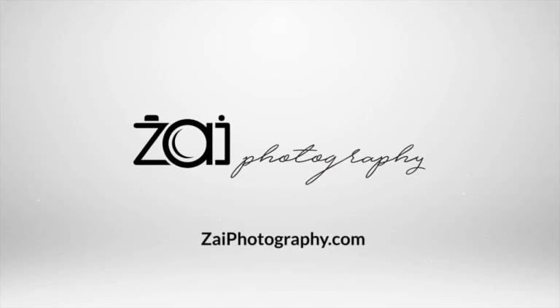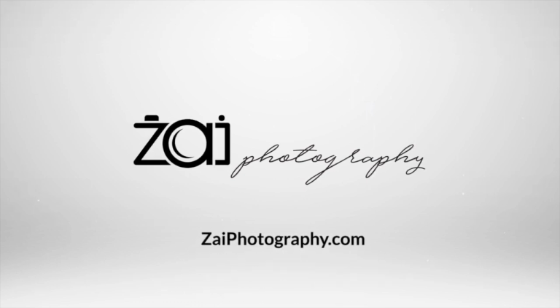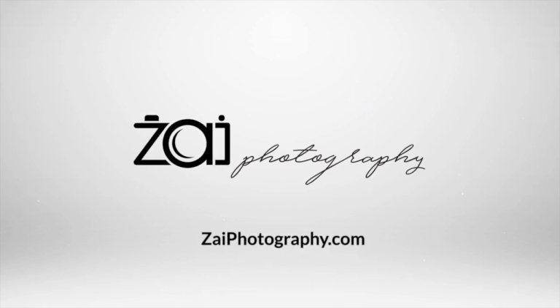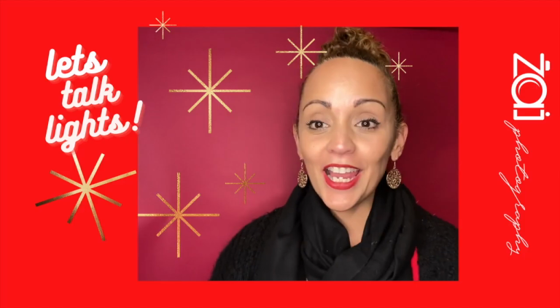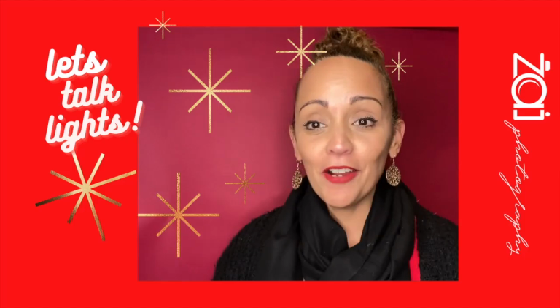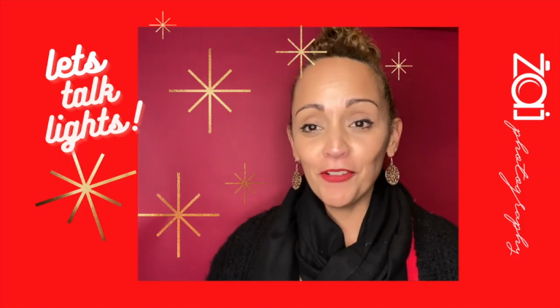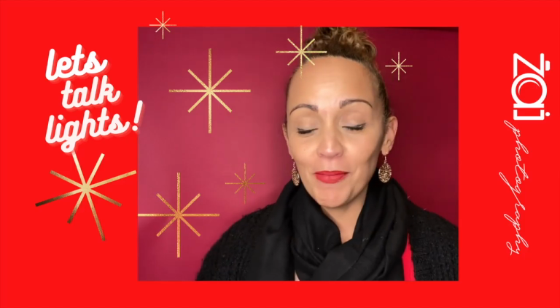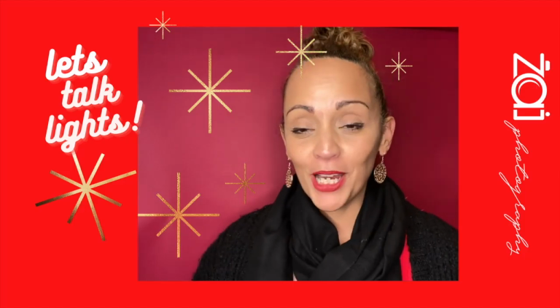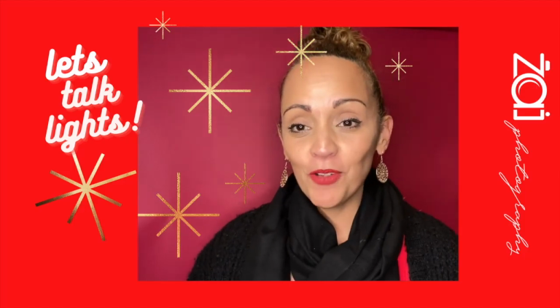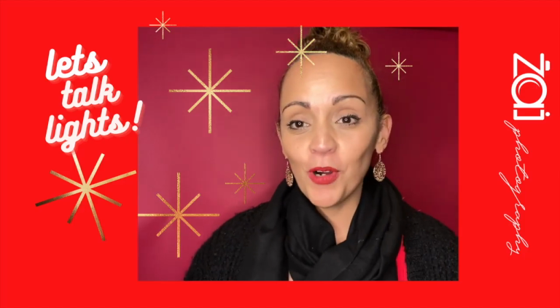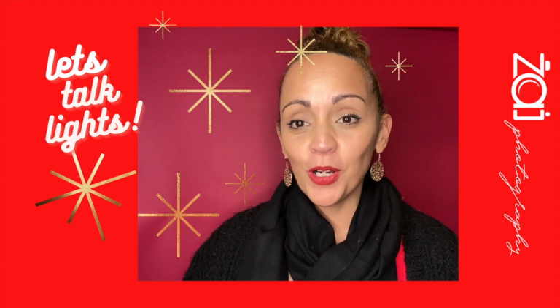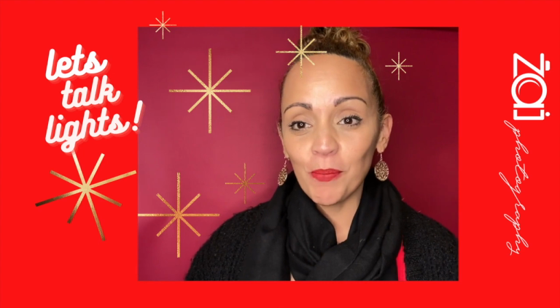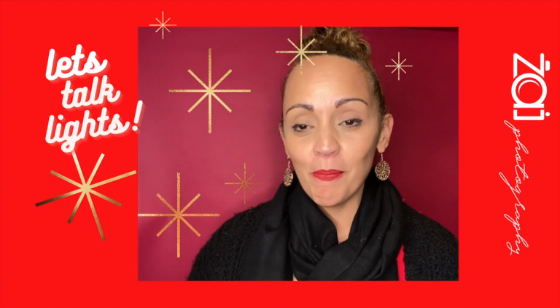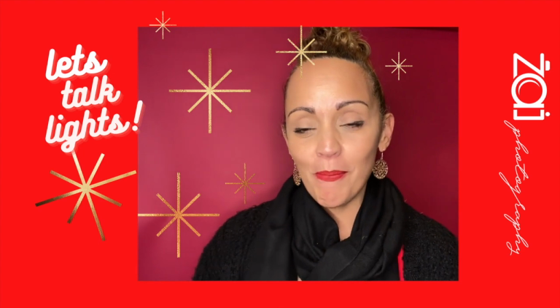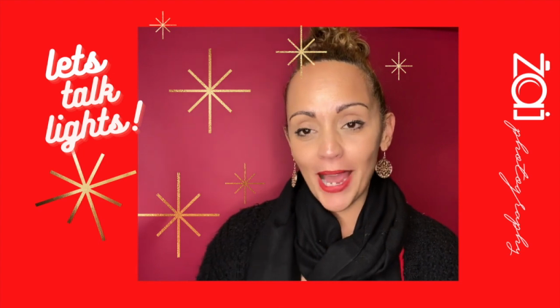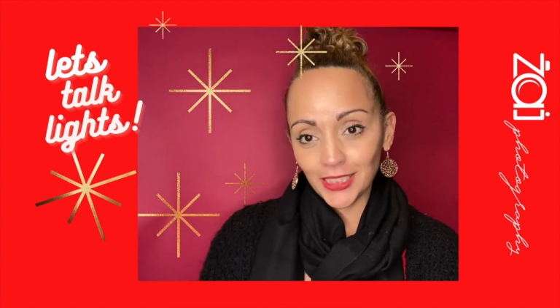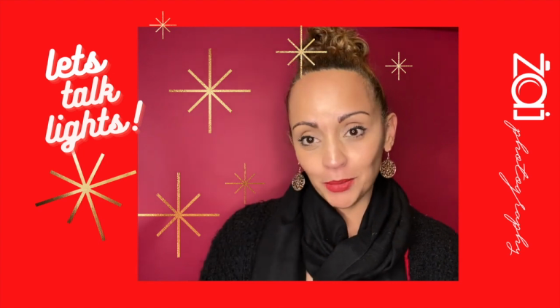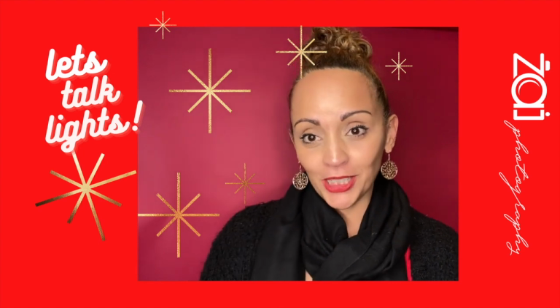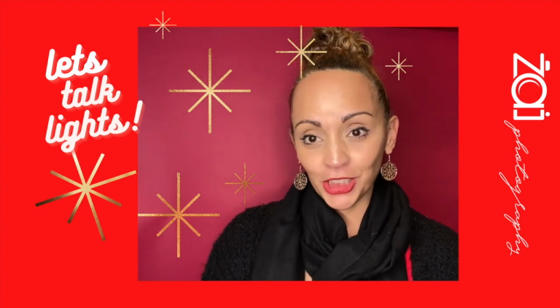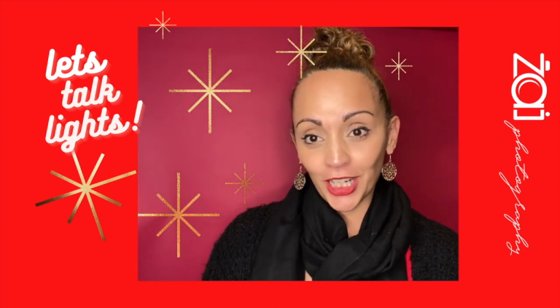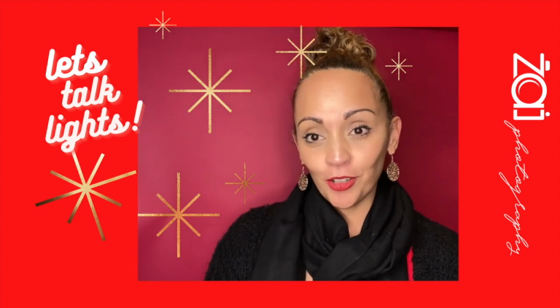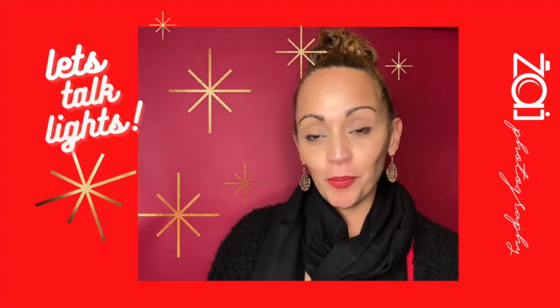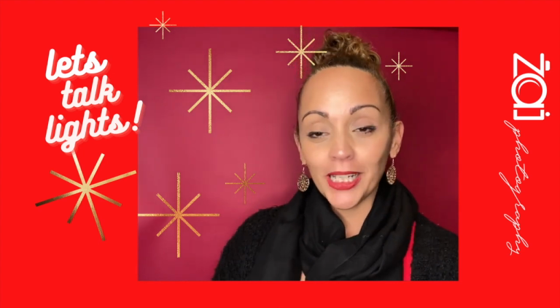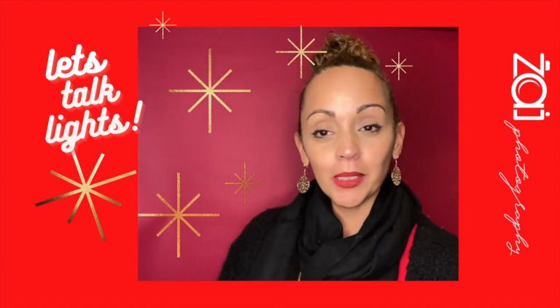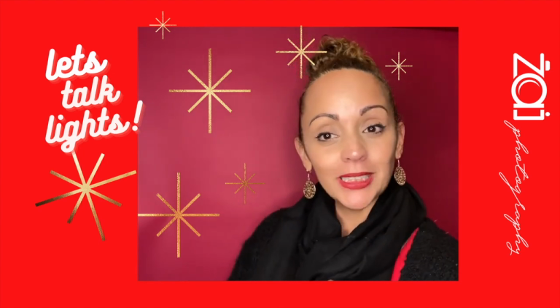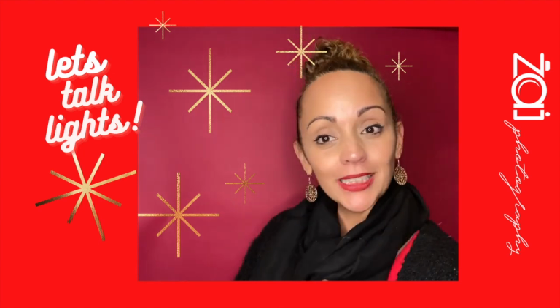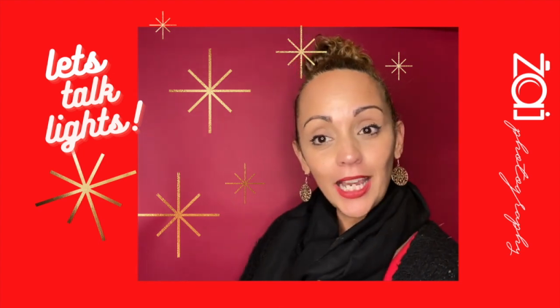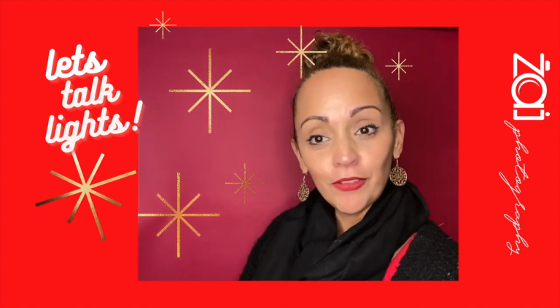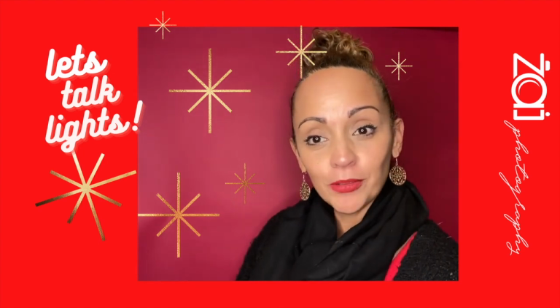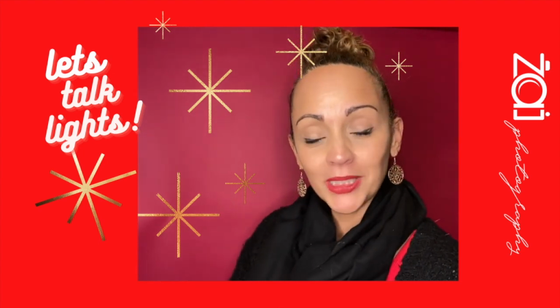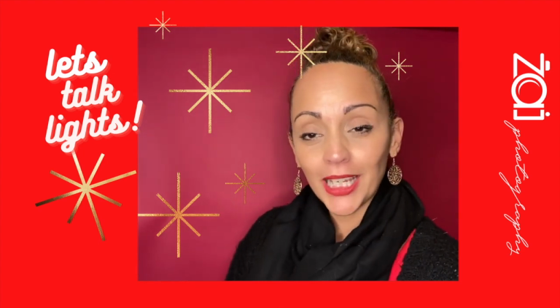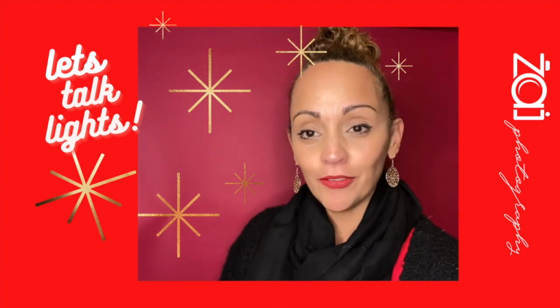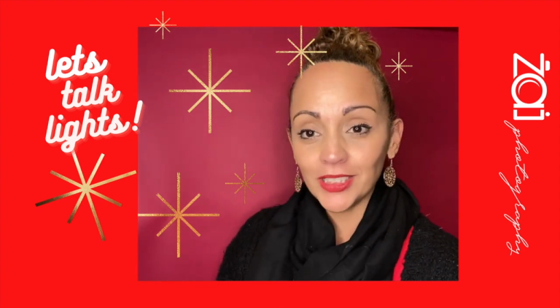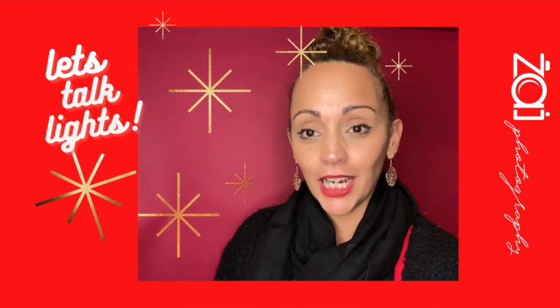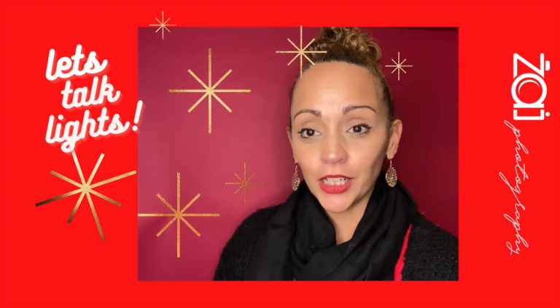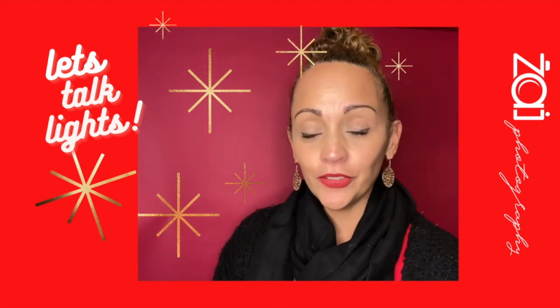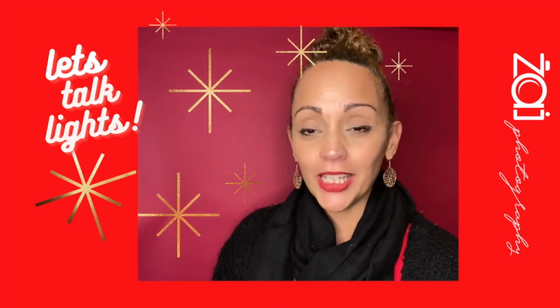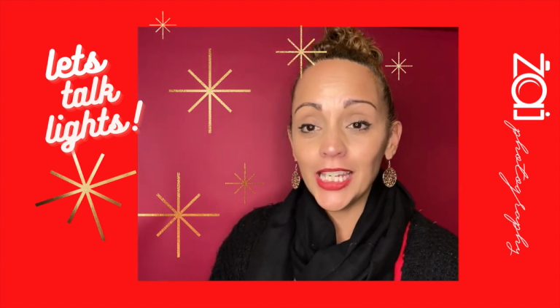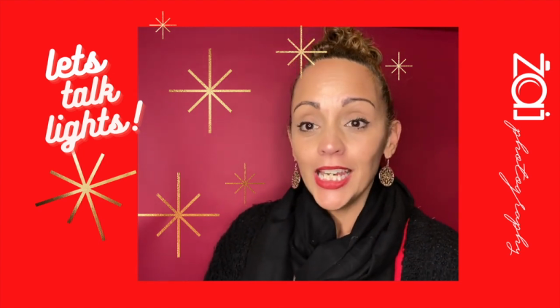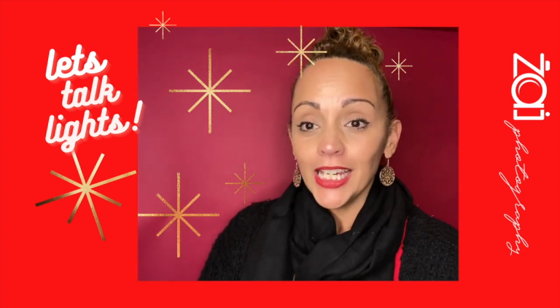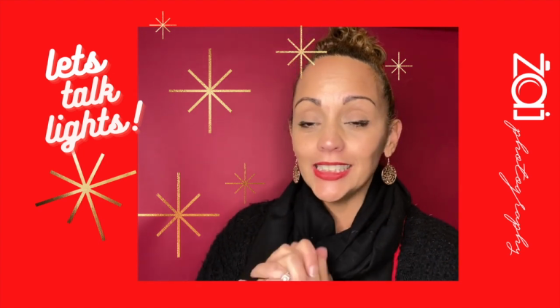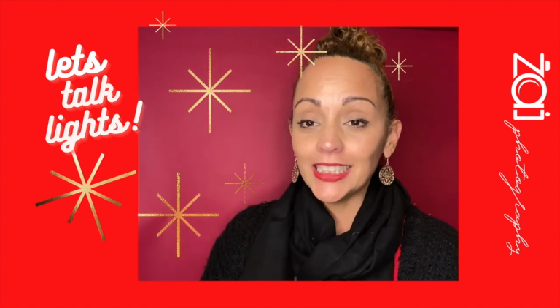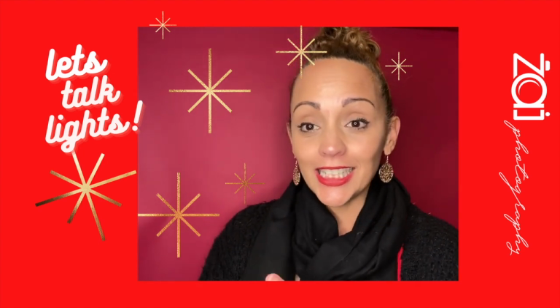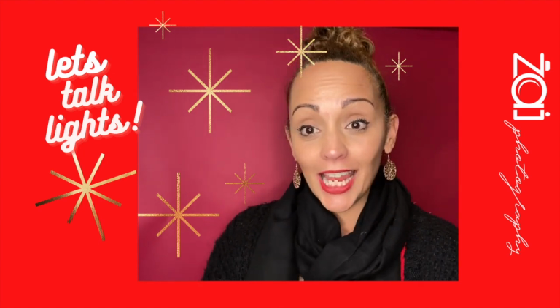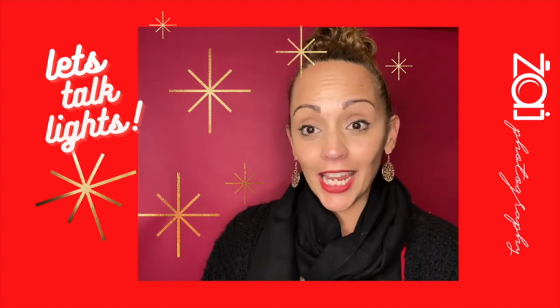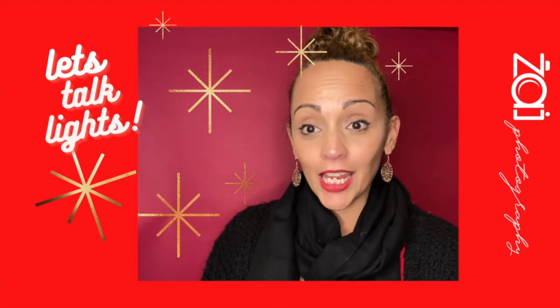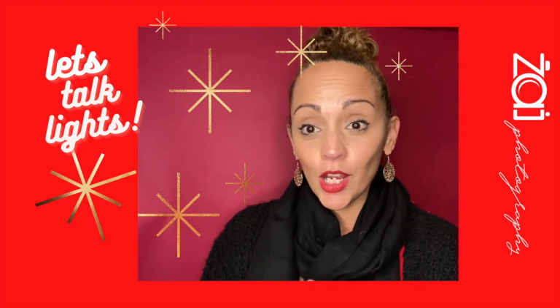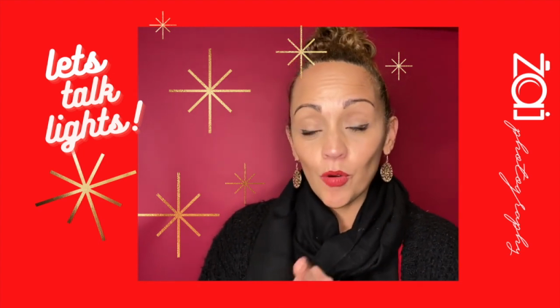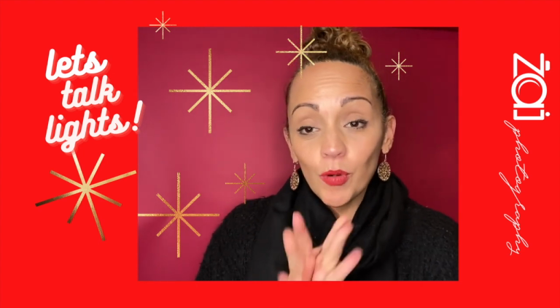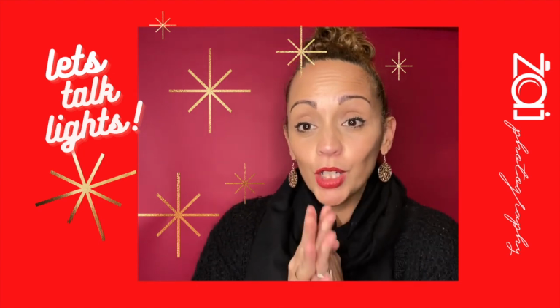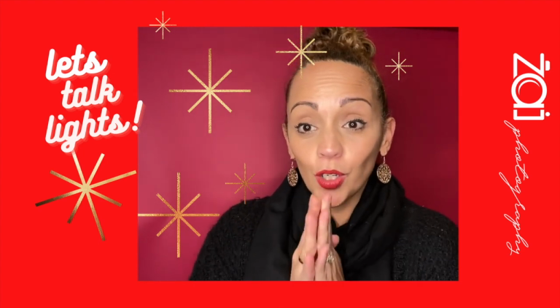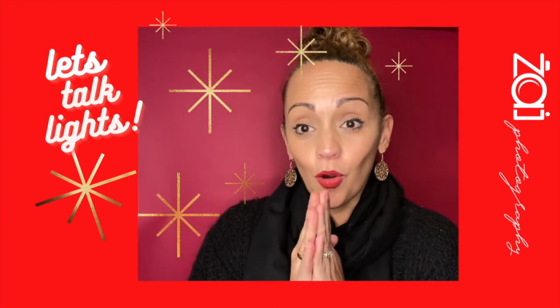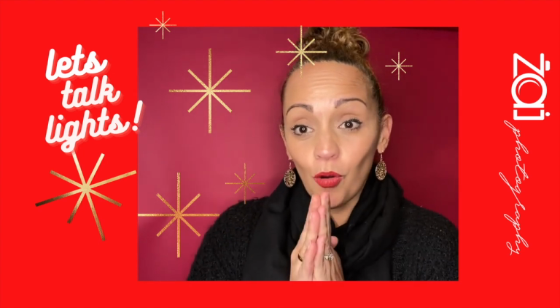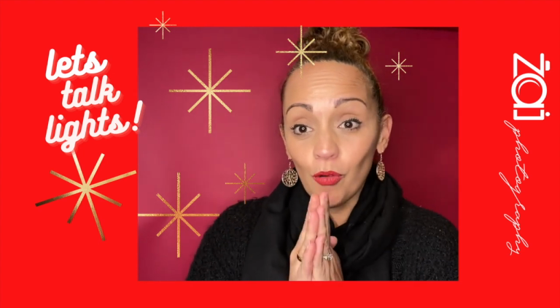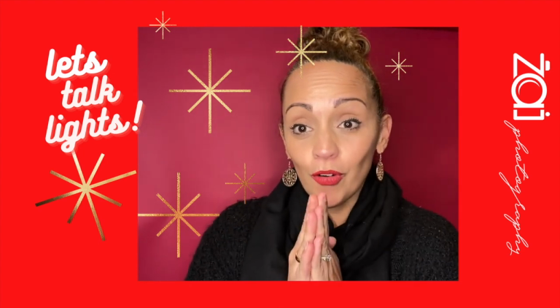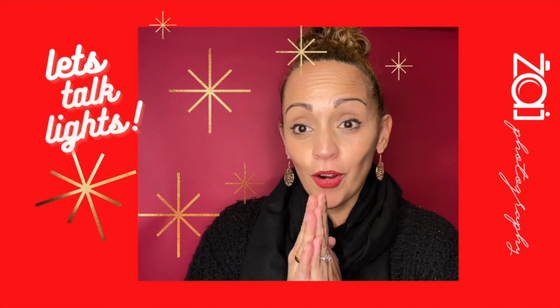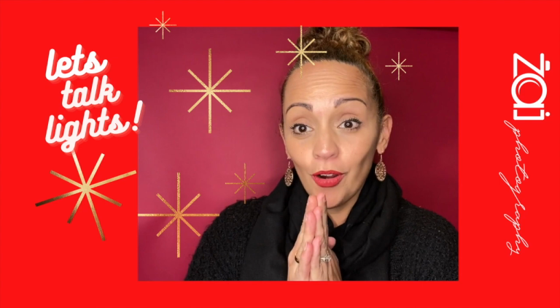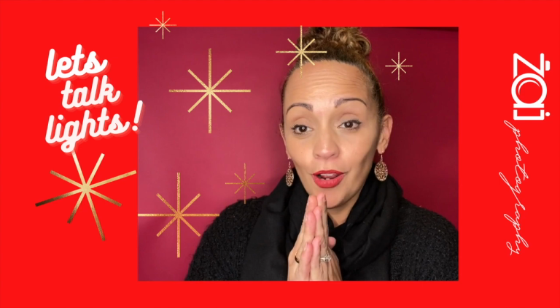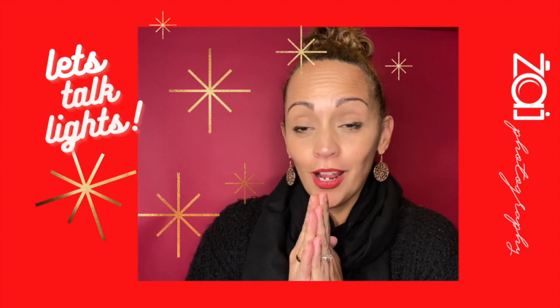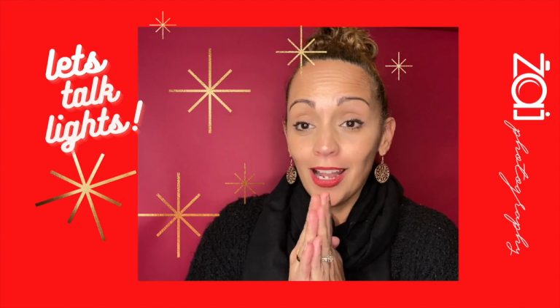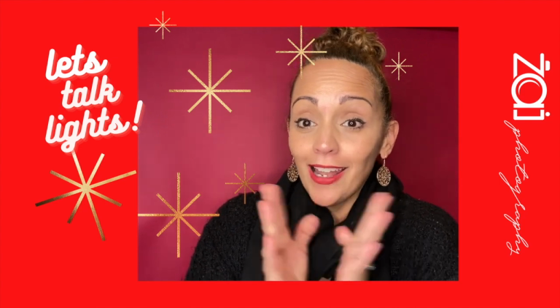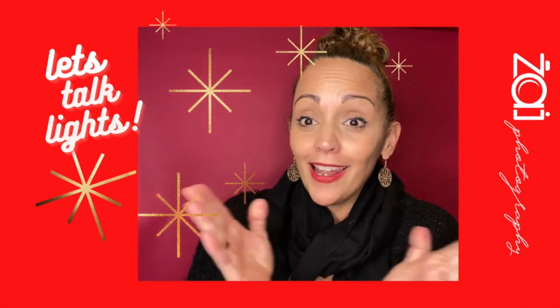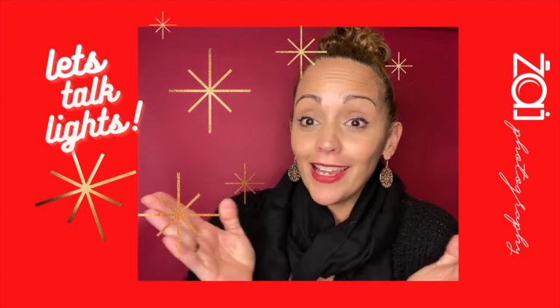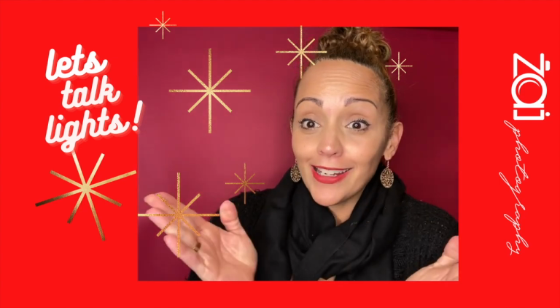Hey everybody, welcome back to my channel. My name is Sai from Sai Photography and today we're going to go over lighting.